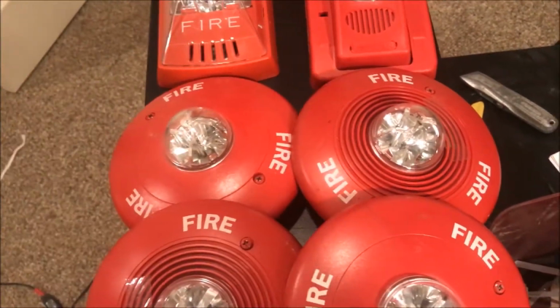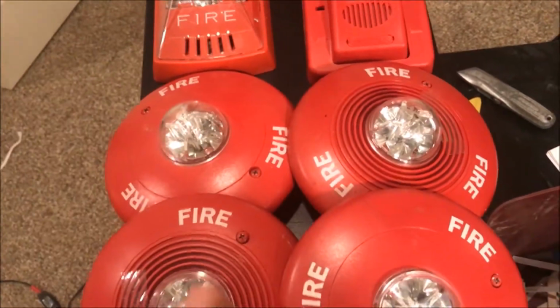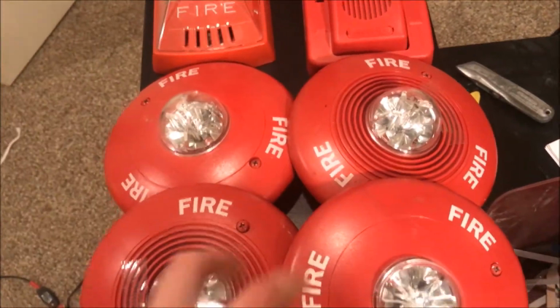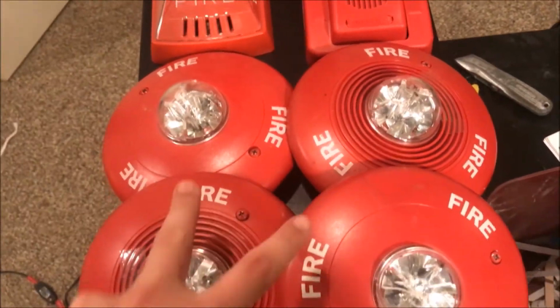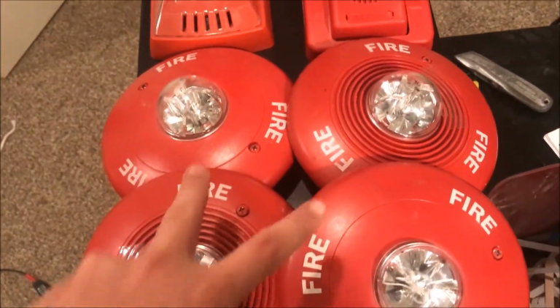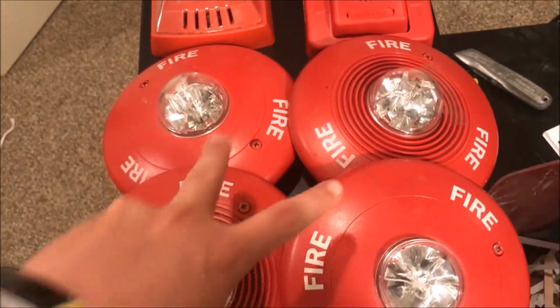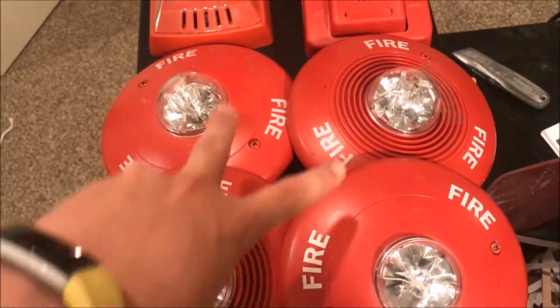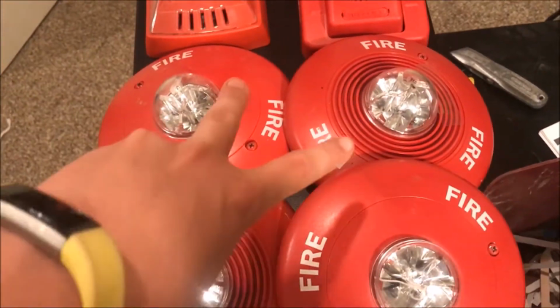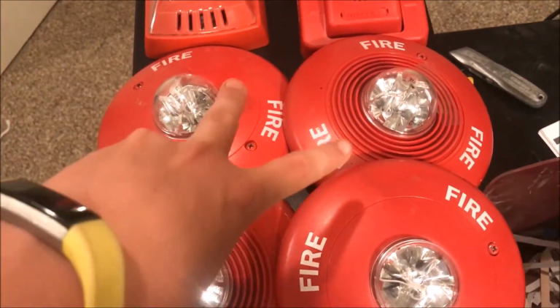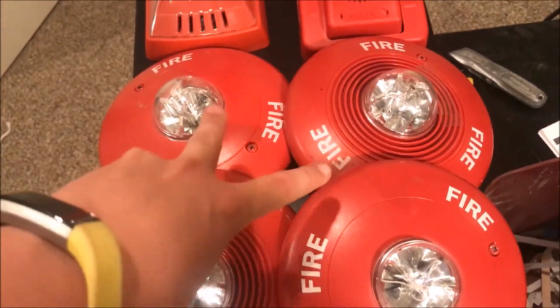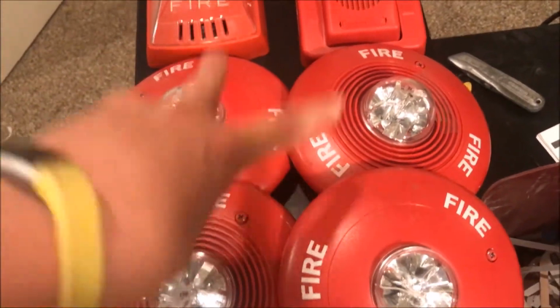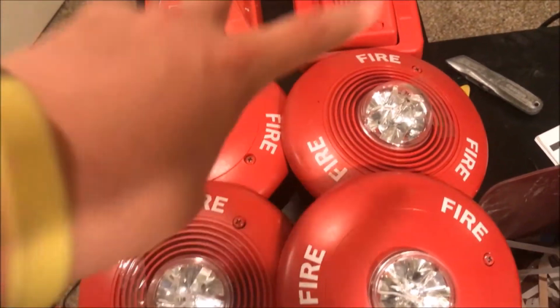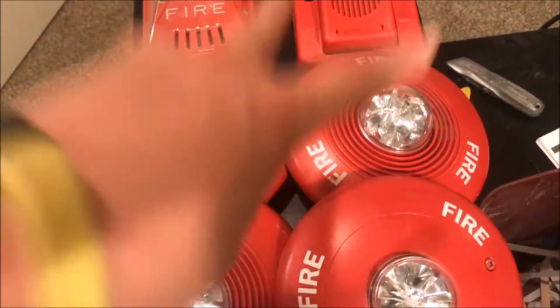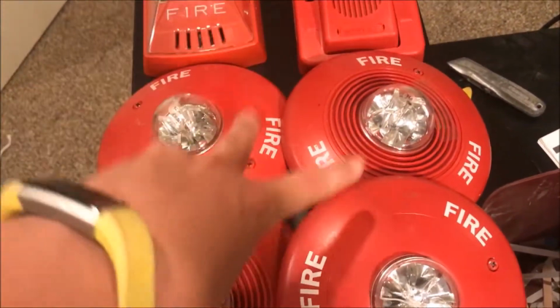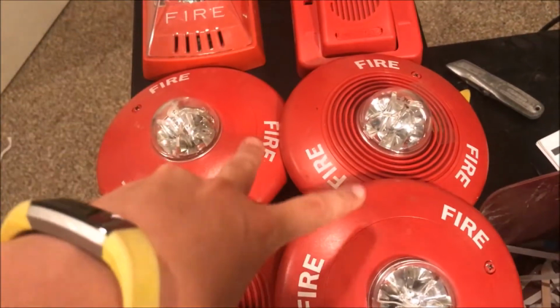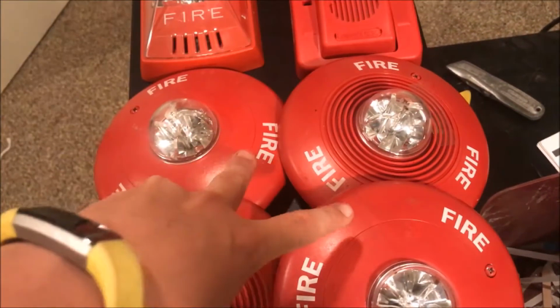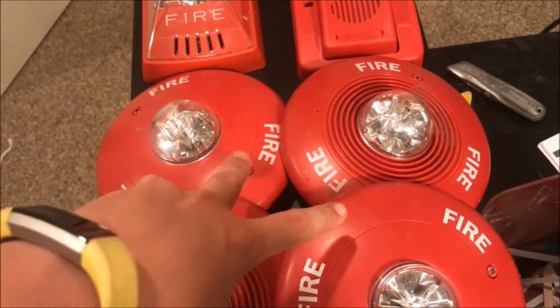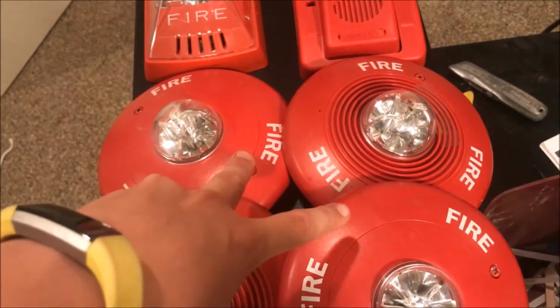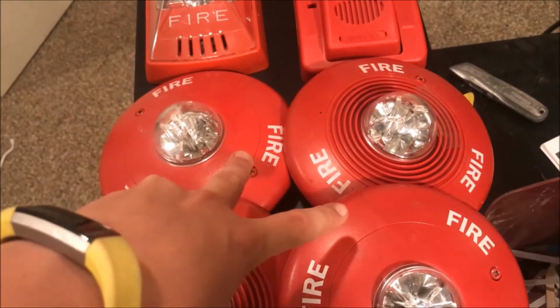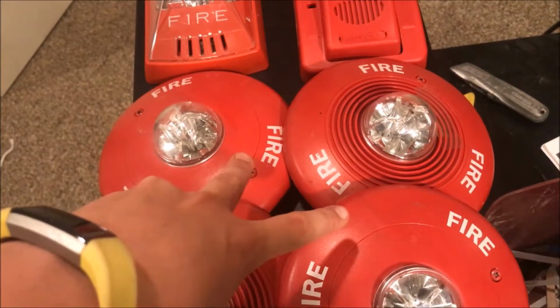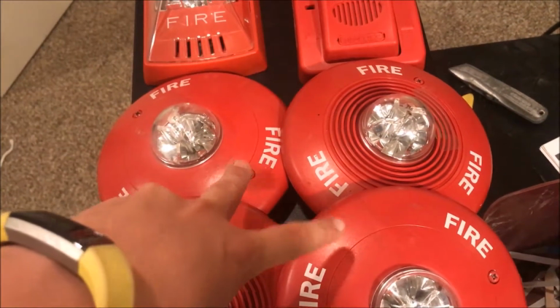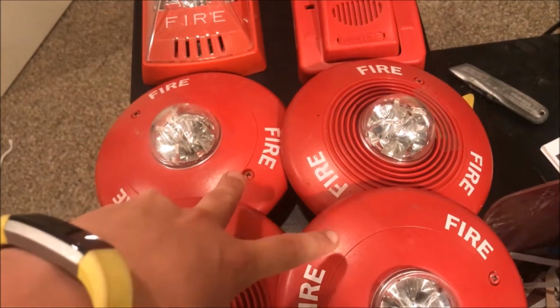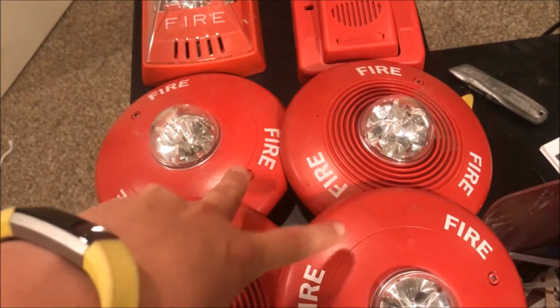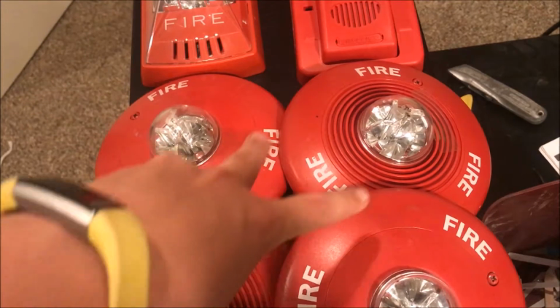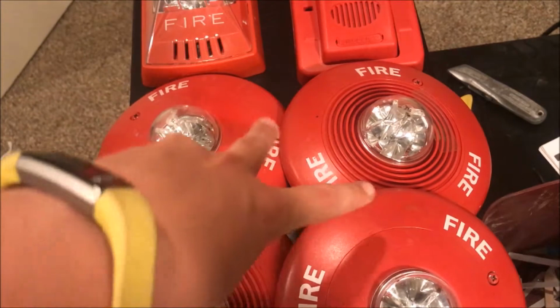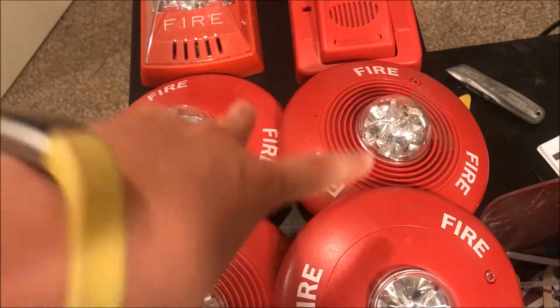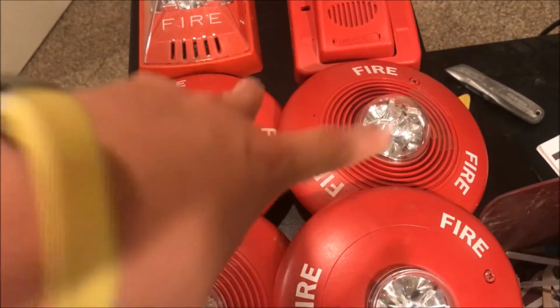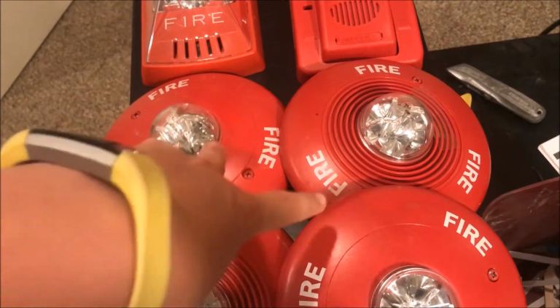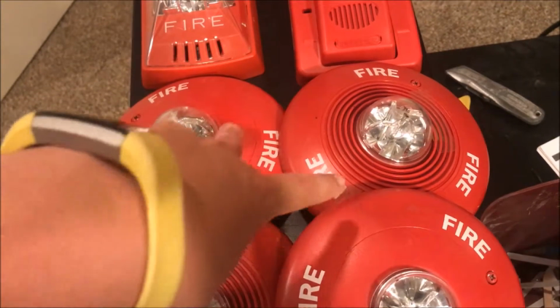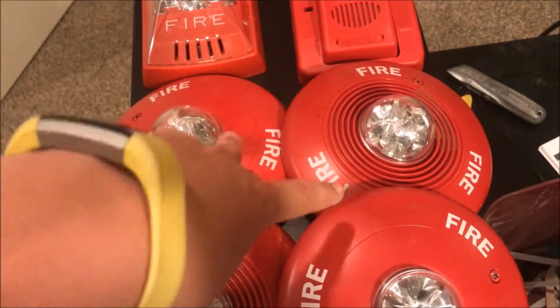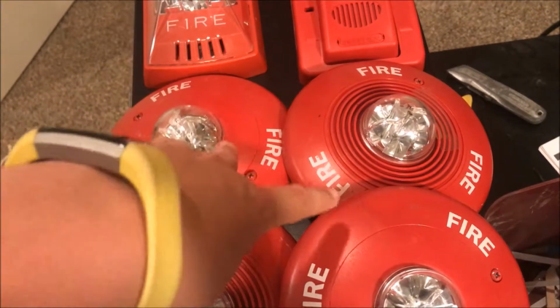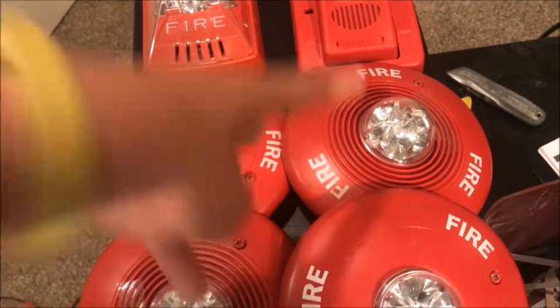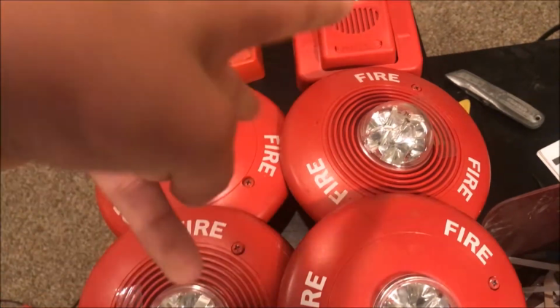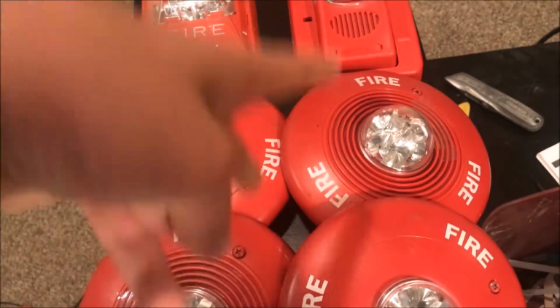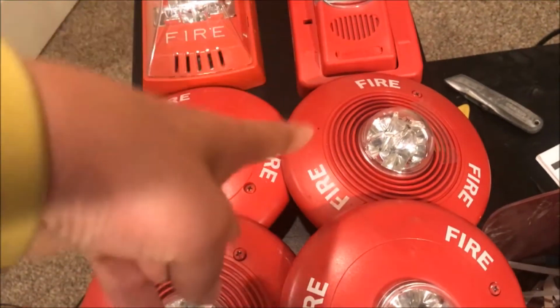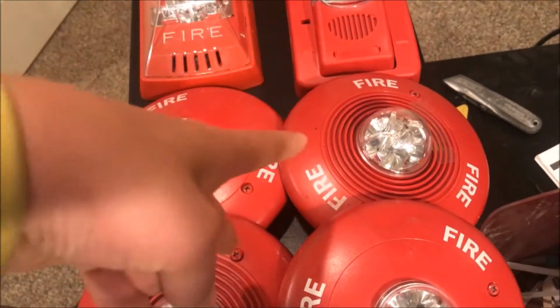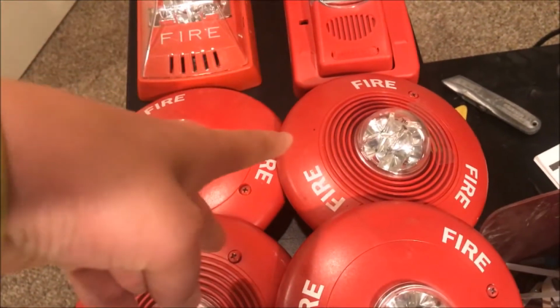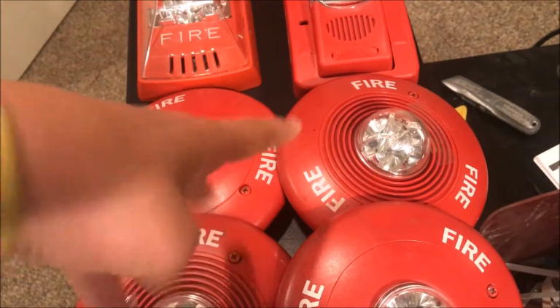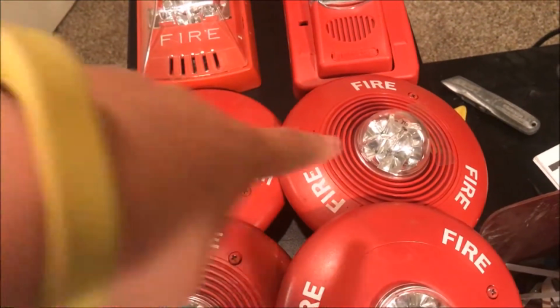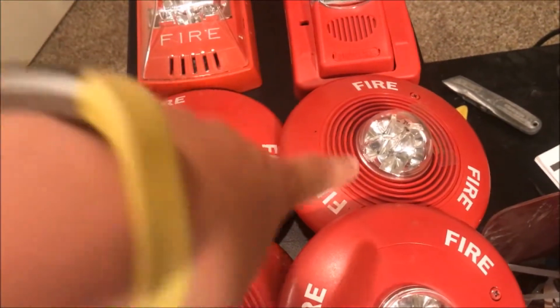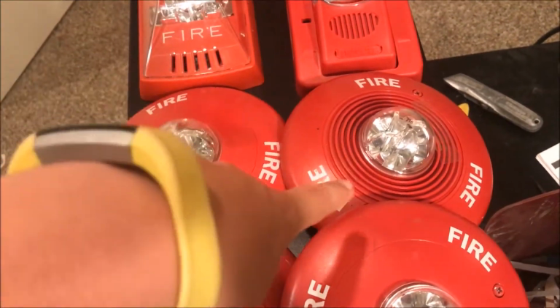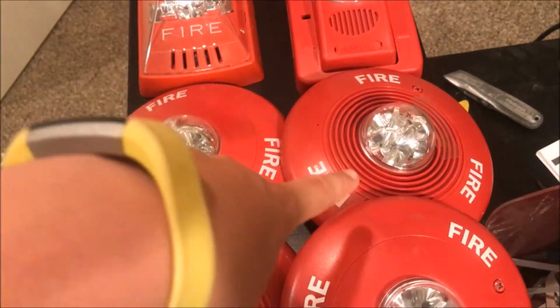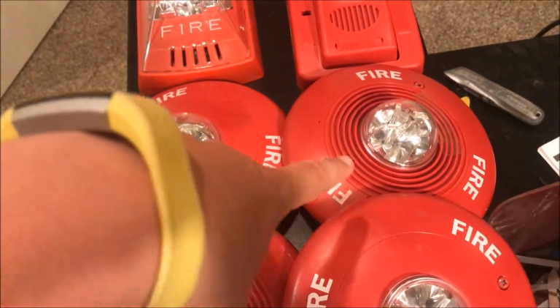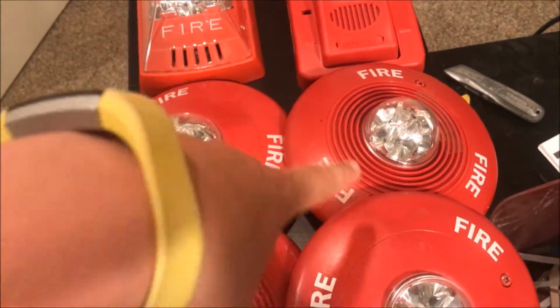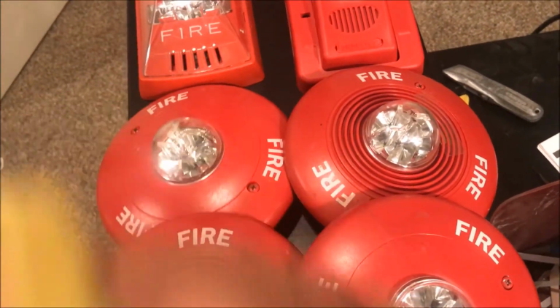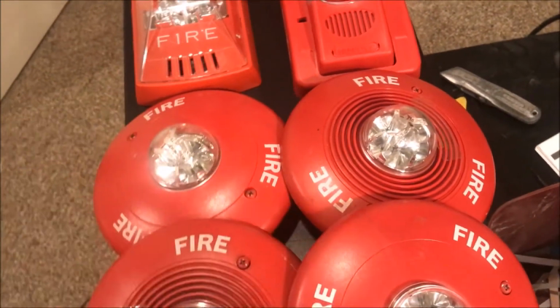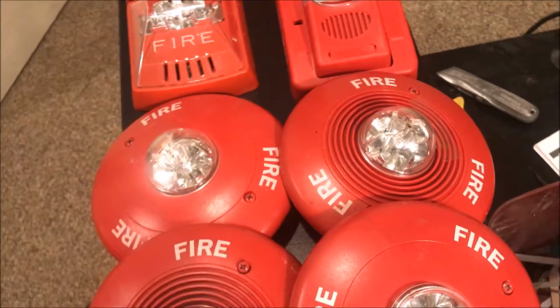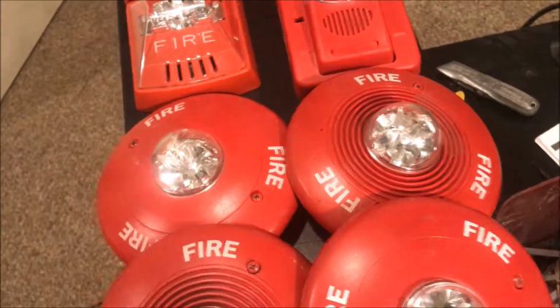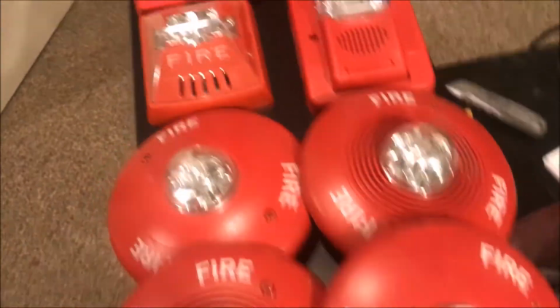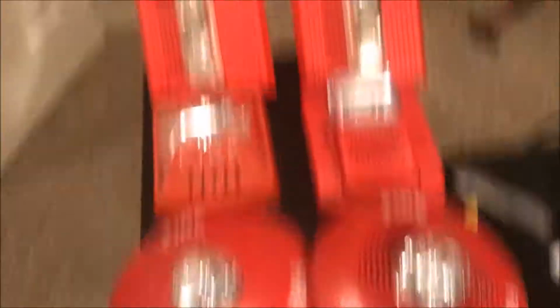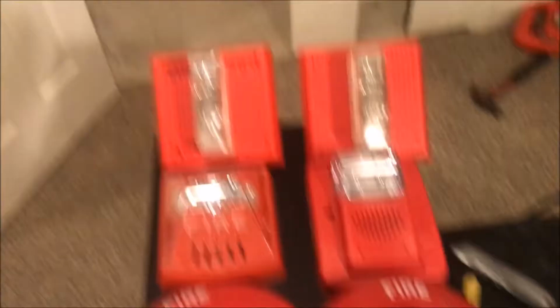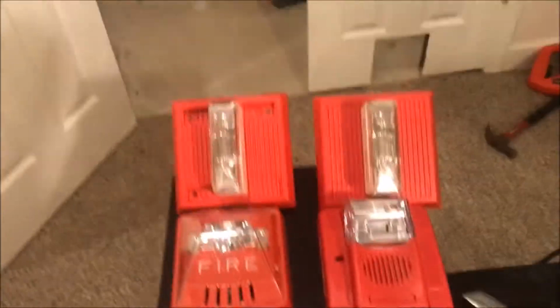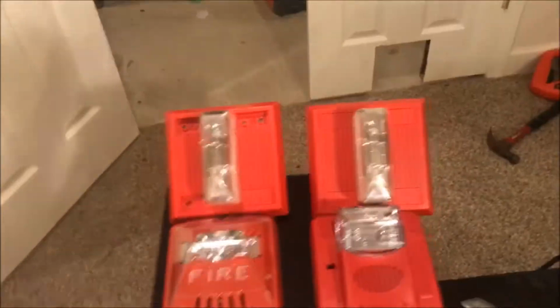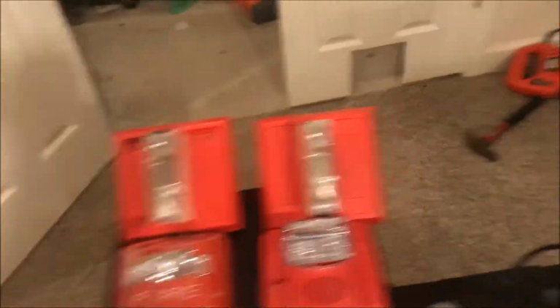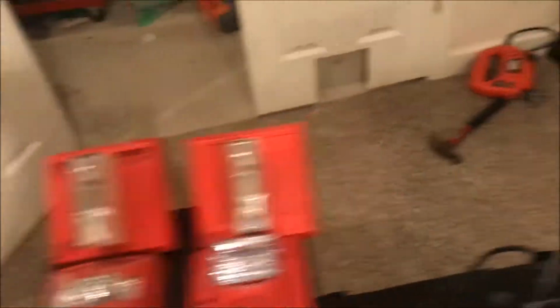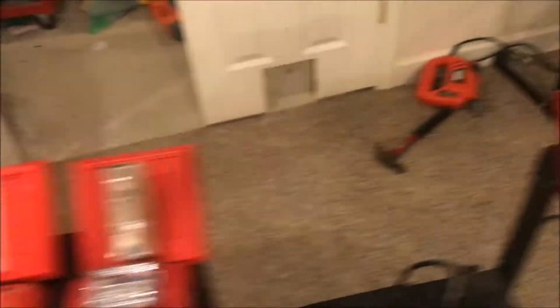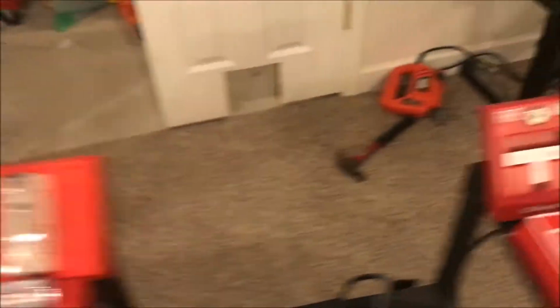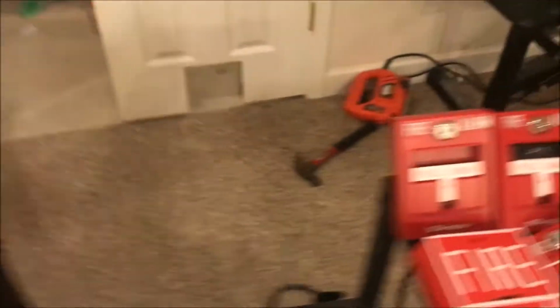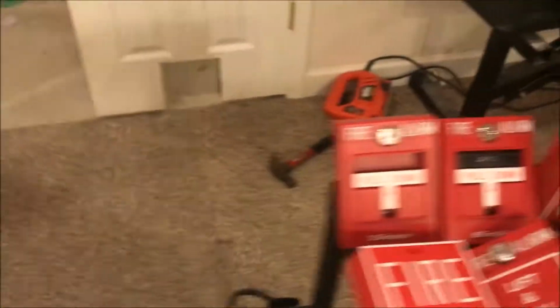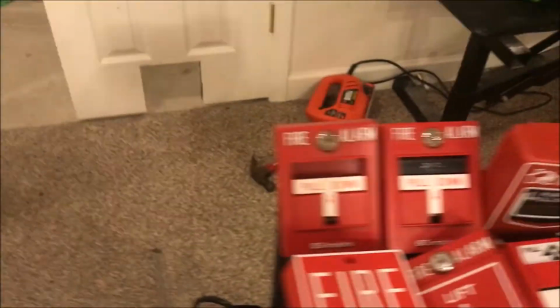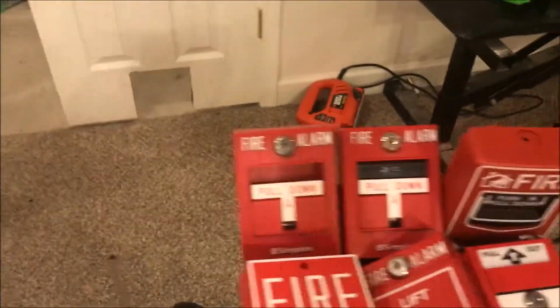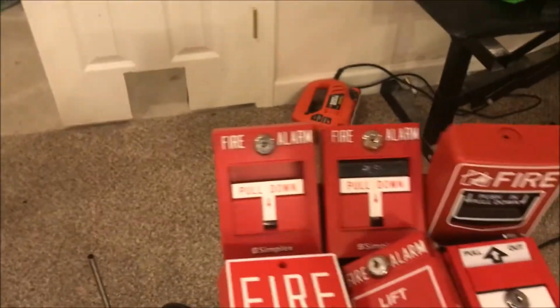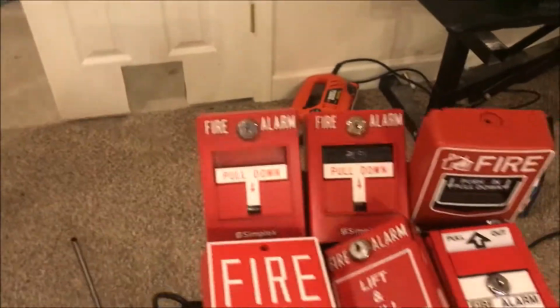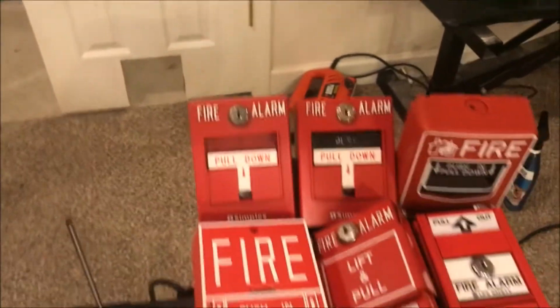And all of my System Sensor spectral or classic ceiling alarms — you get to choose: do you want two strobe-only, two horn-strobes, or one of each? You guys get to choose.